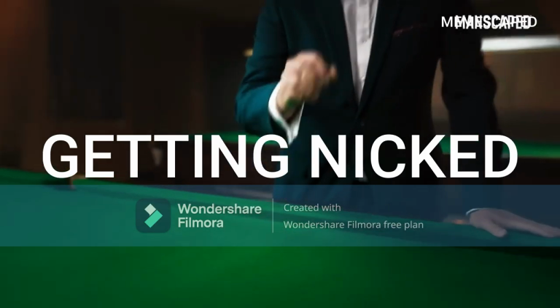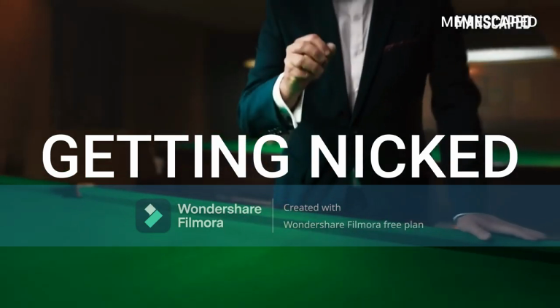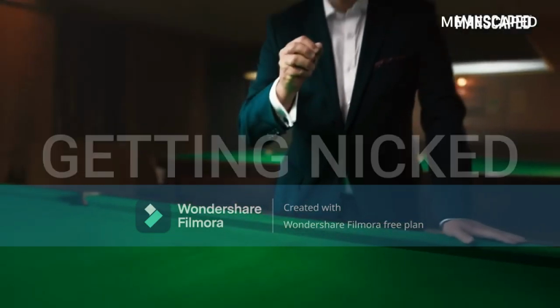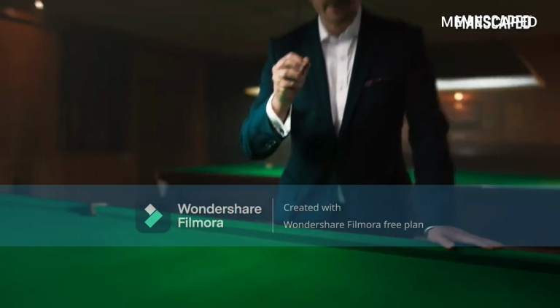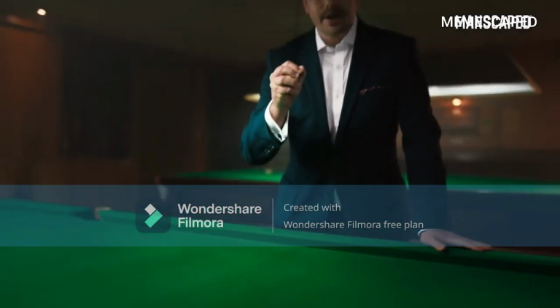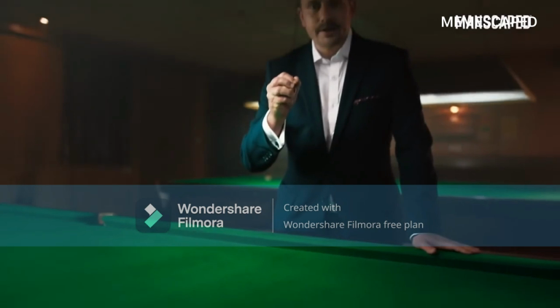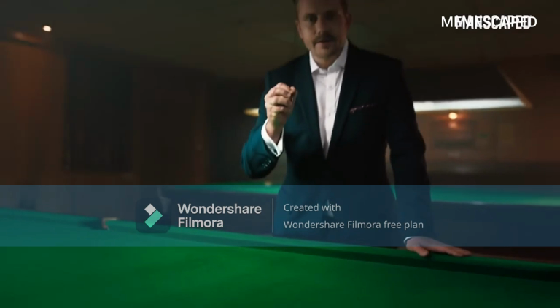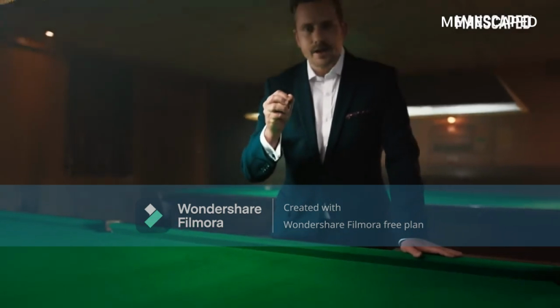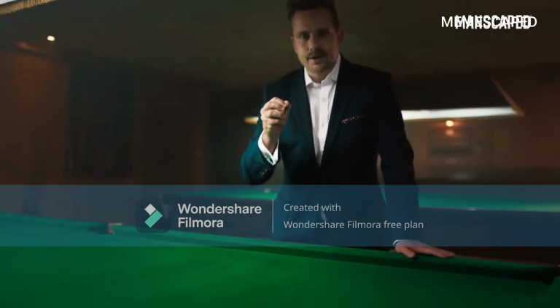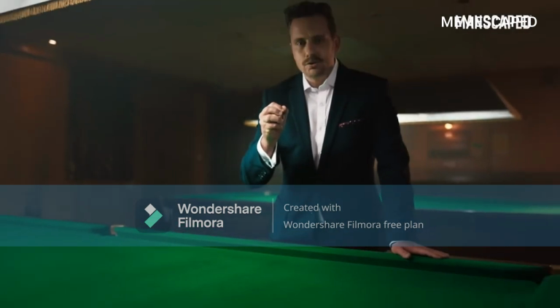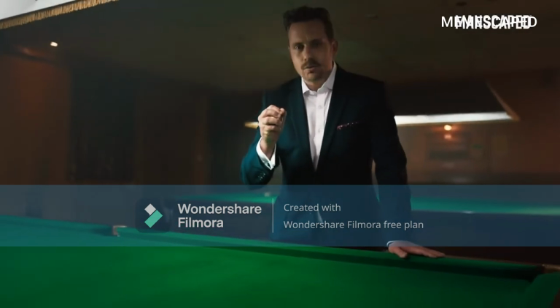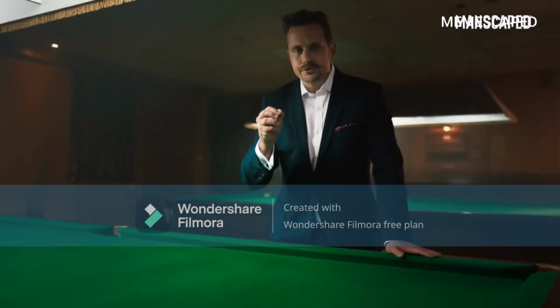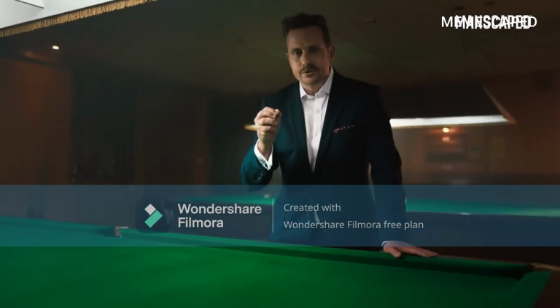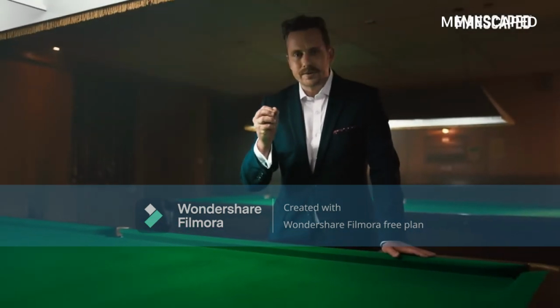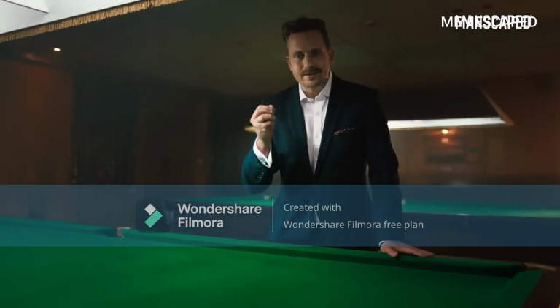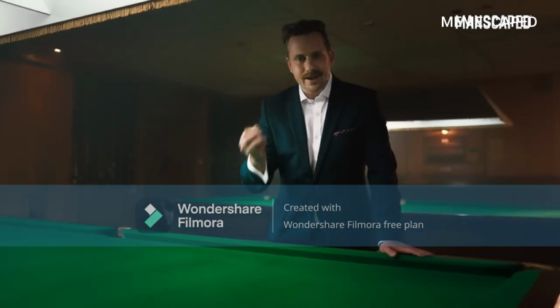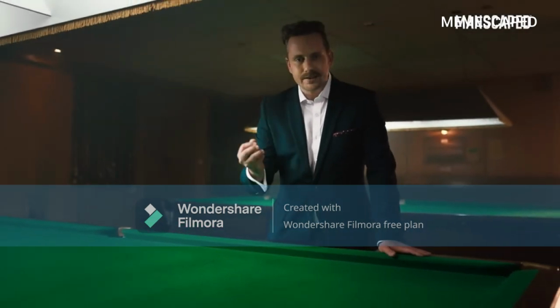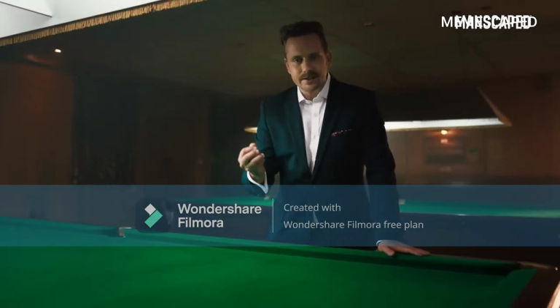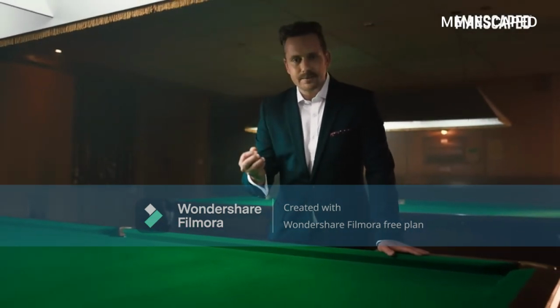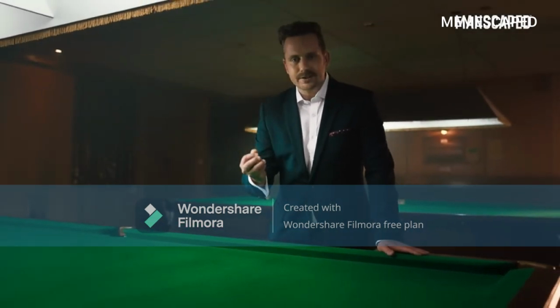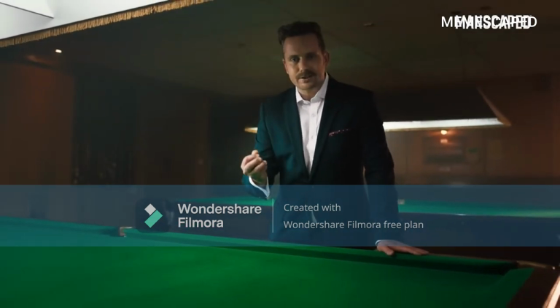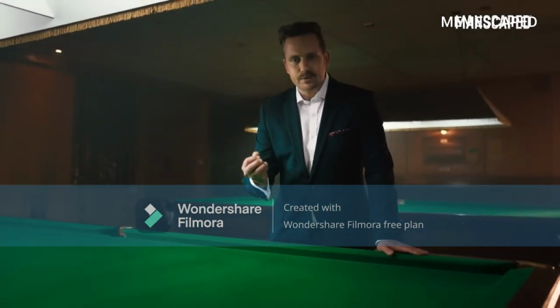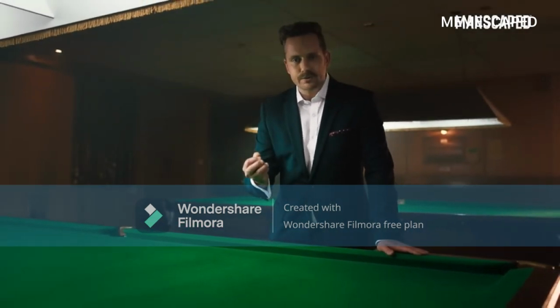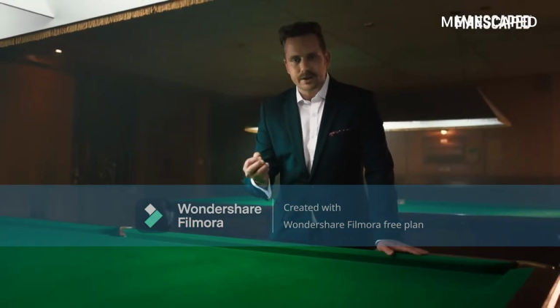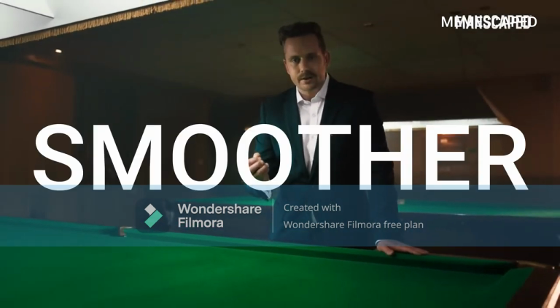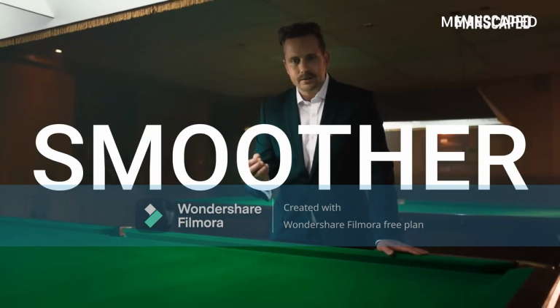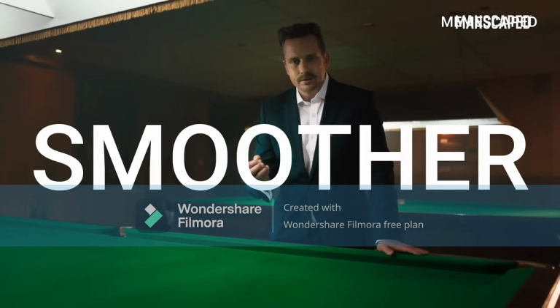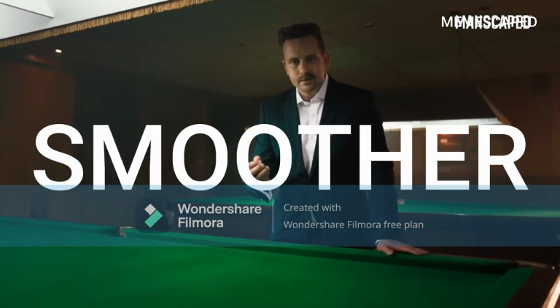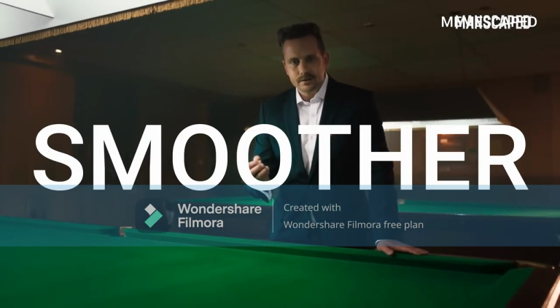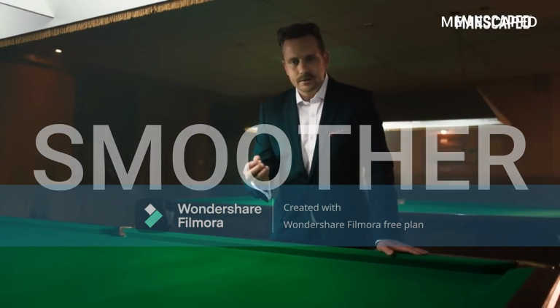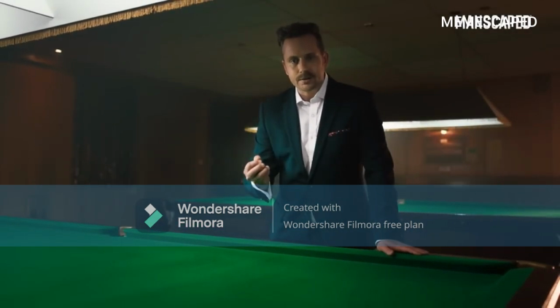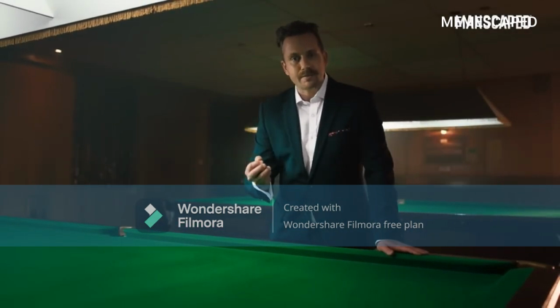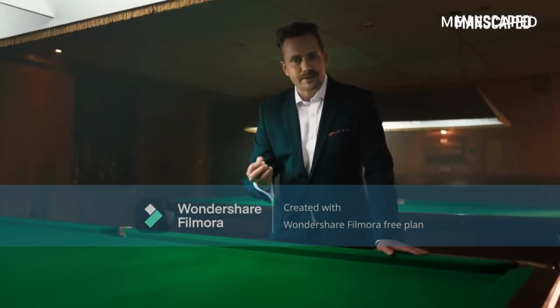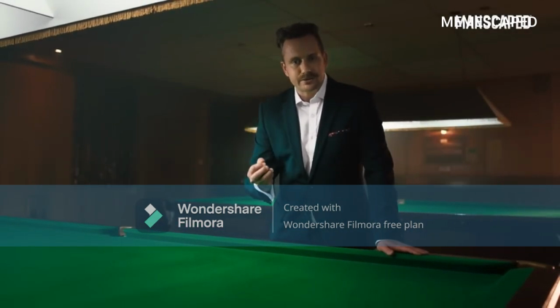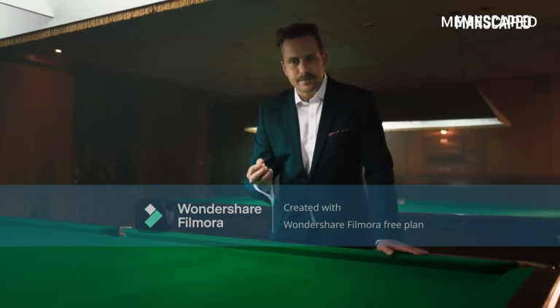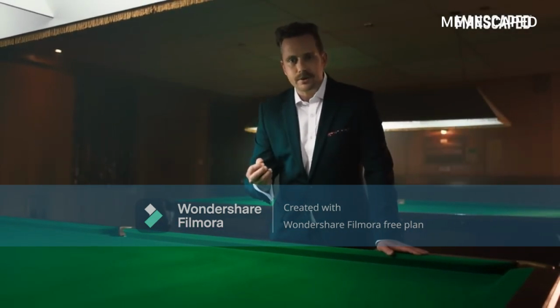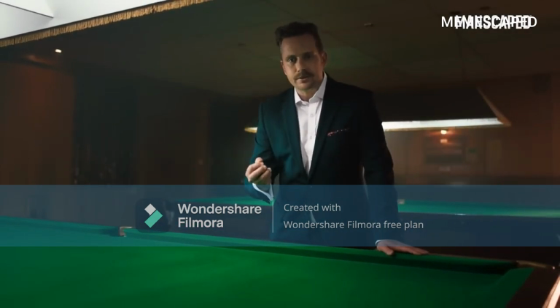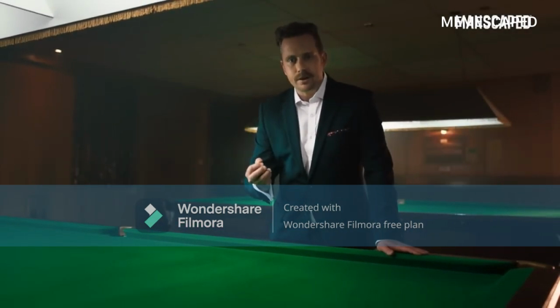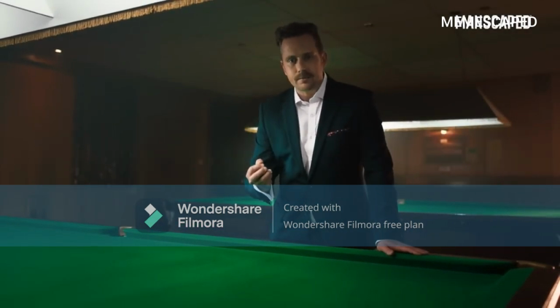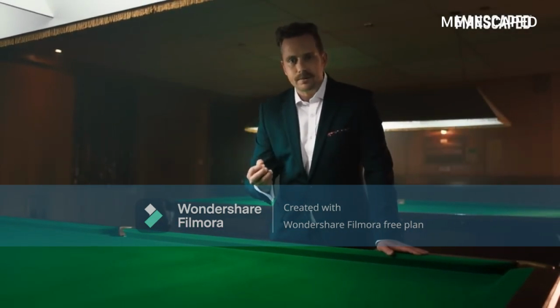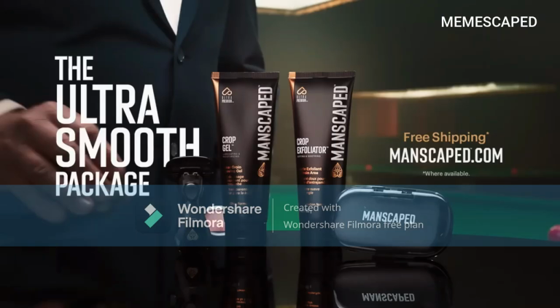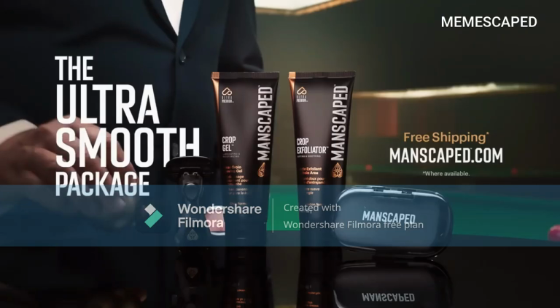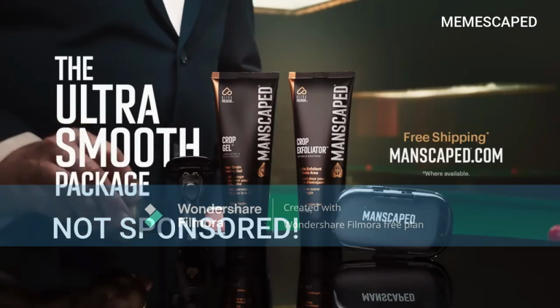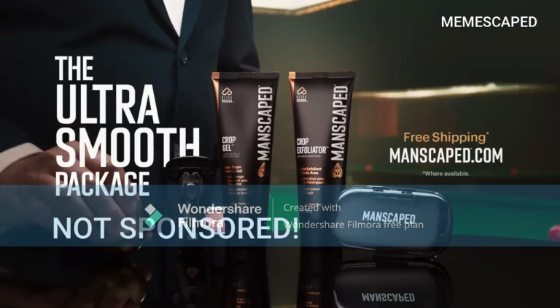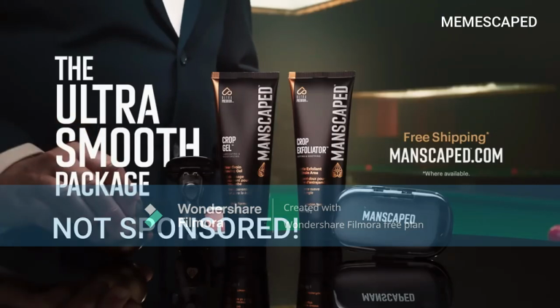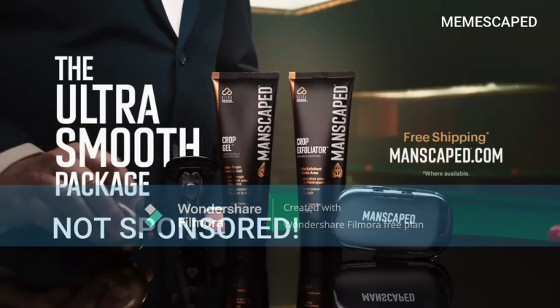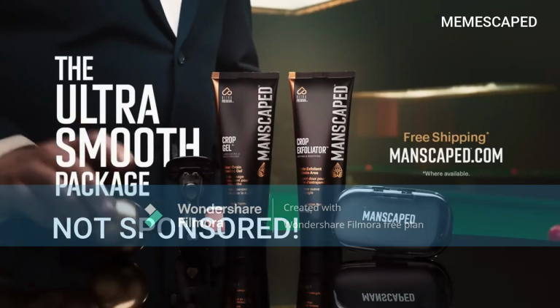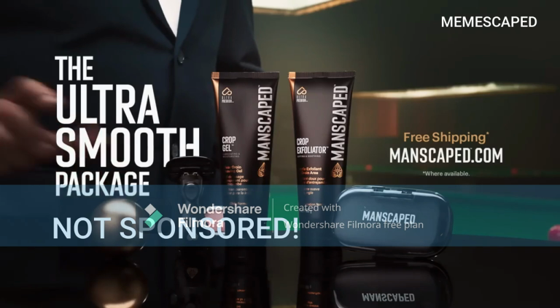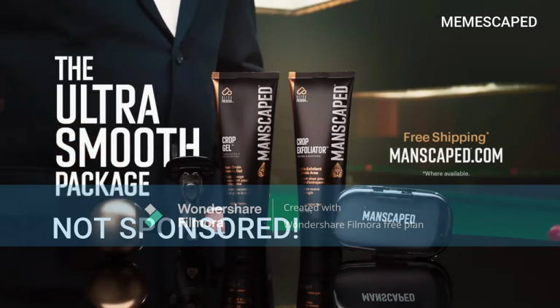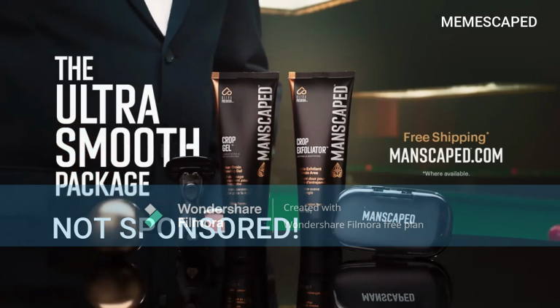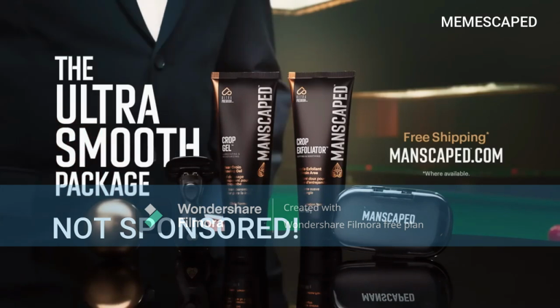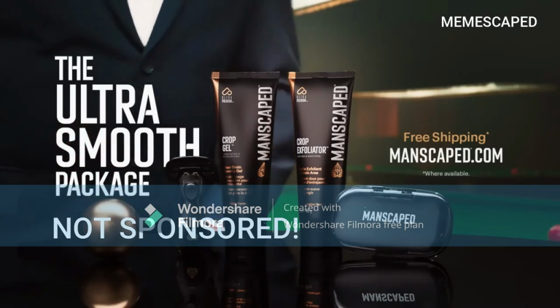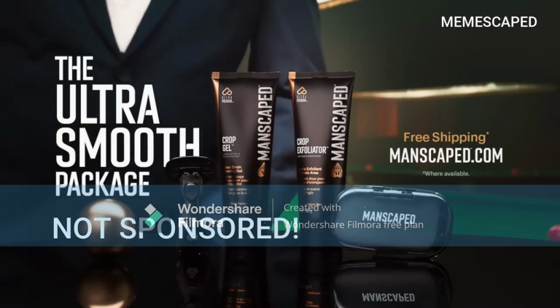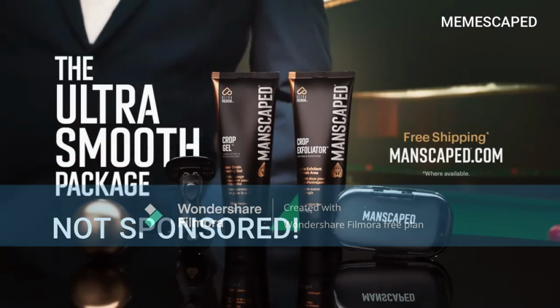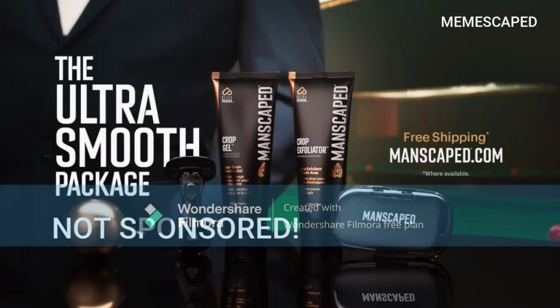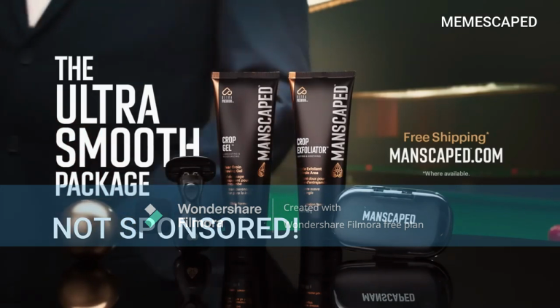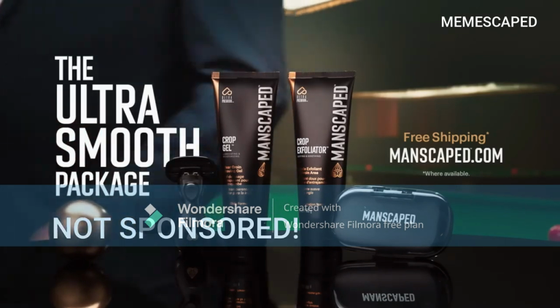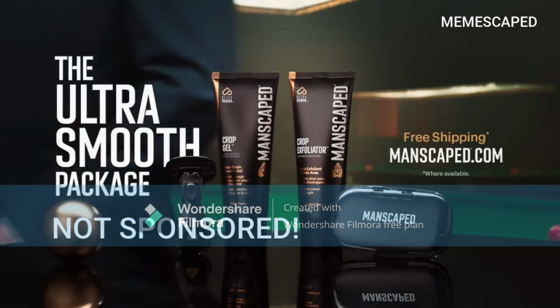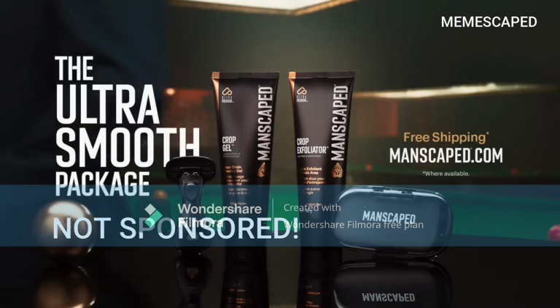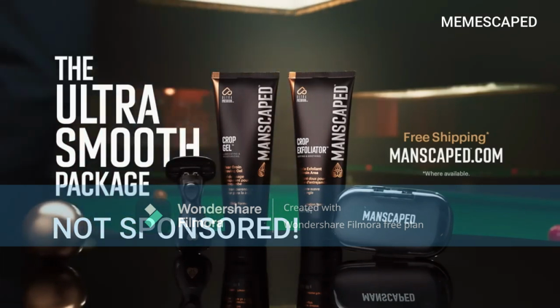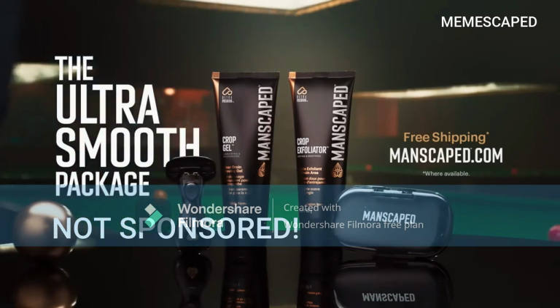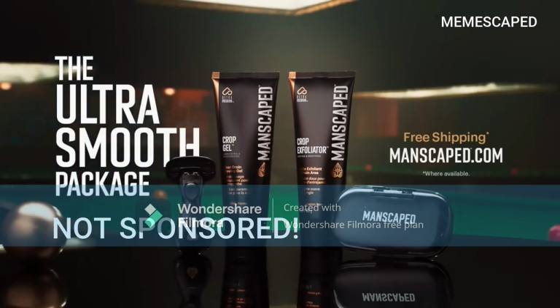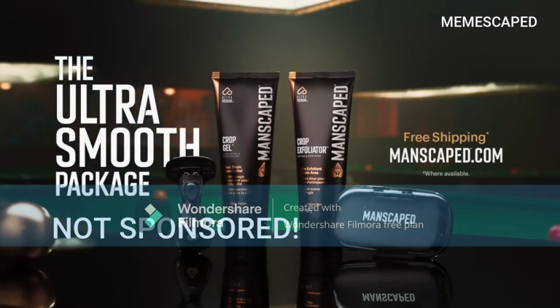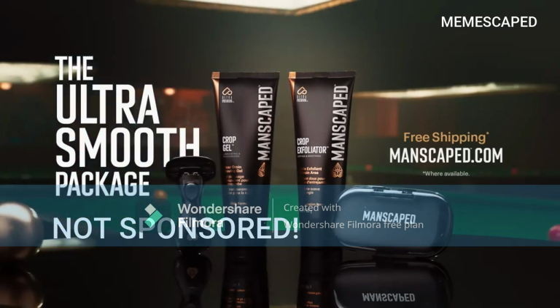So if you're the kind of guy who wants to be that little bit smooth, go to manscaped.com, and you could have a package as perfect as this.